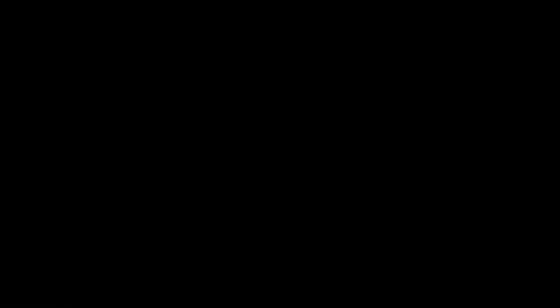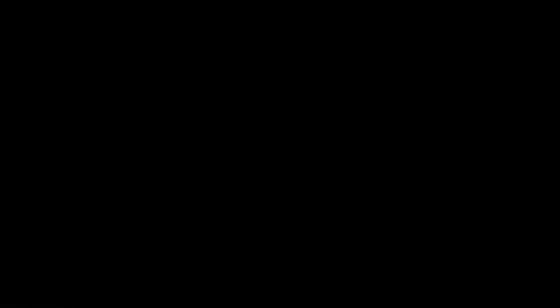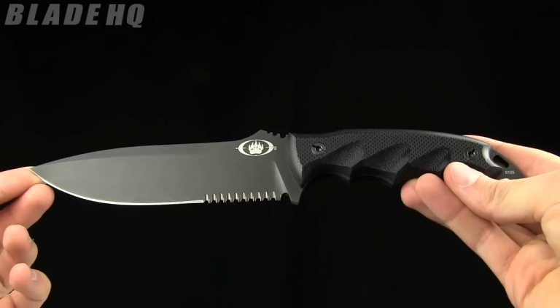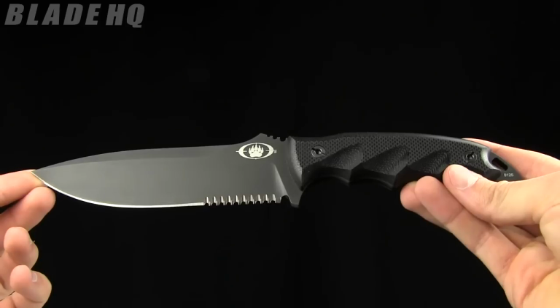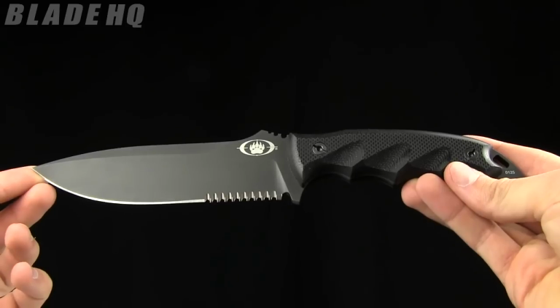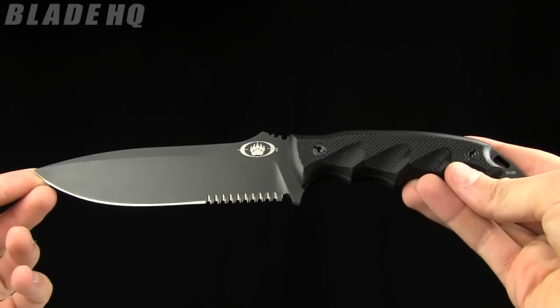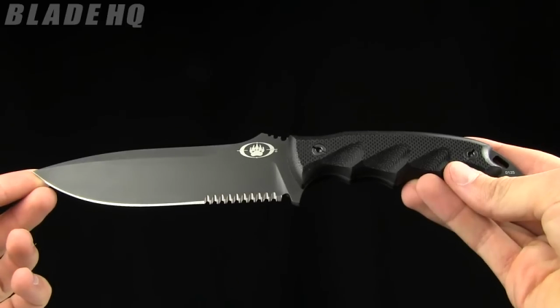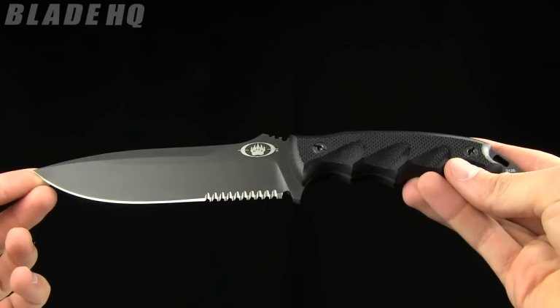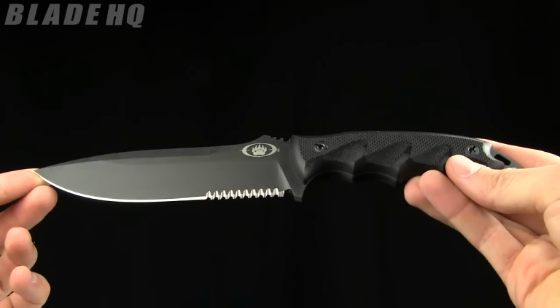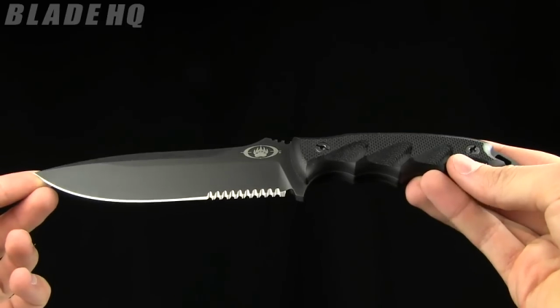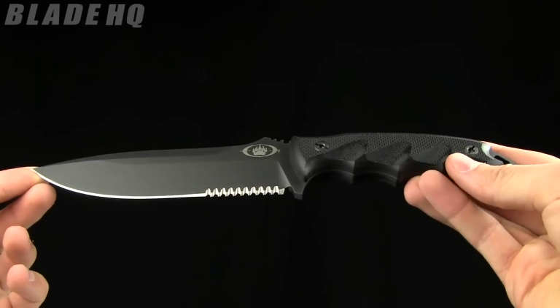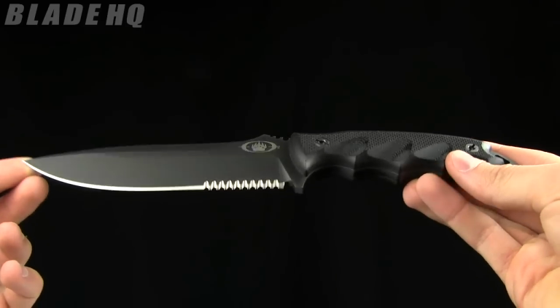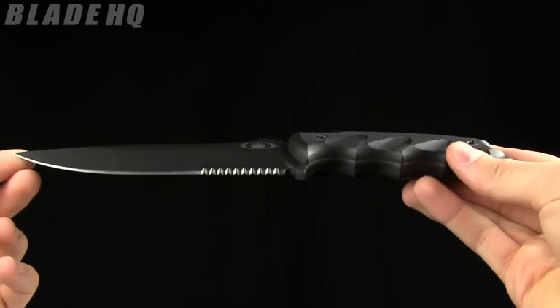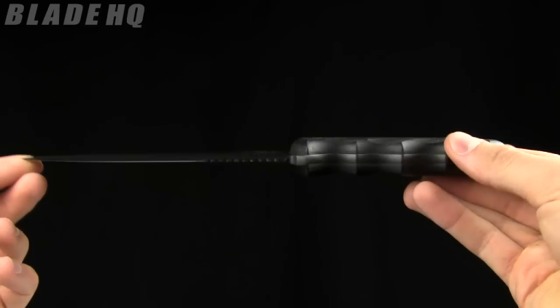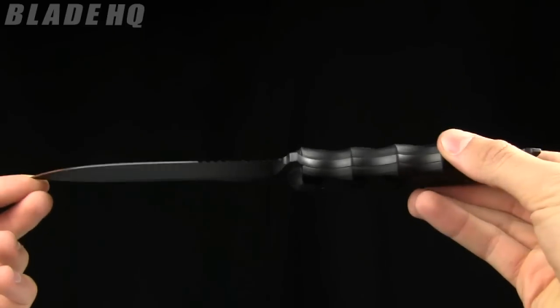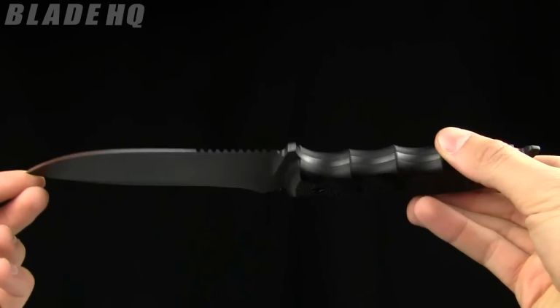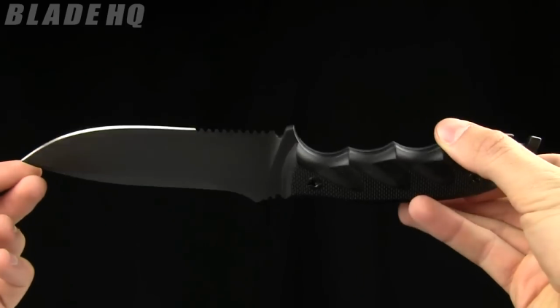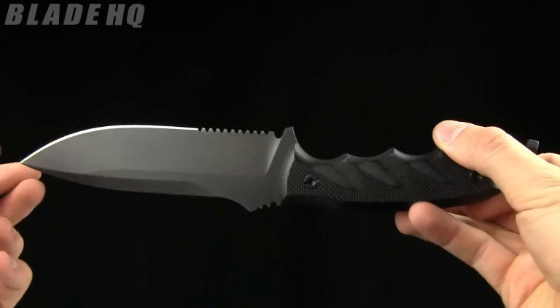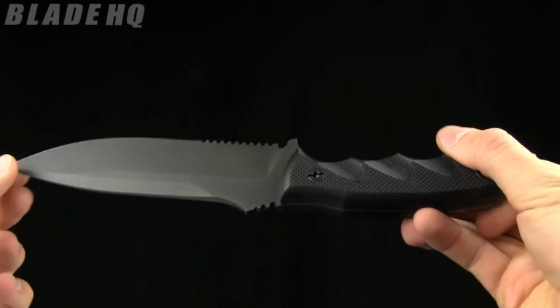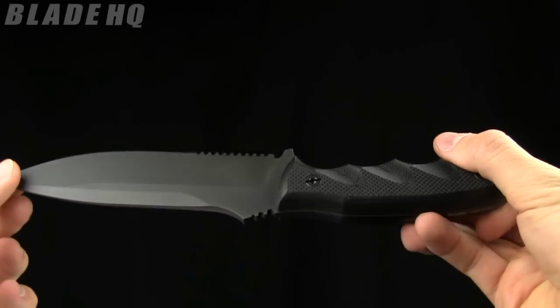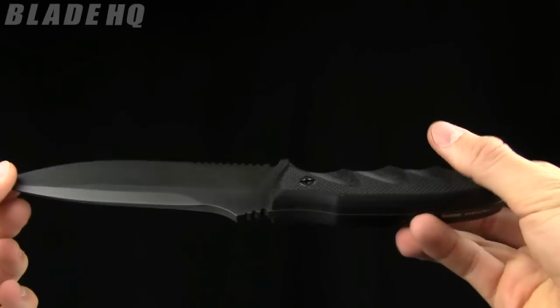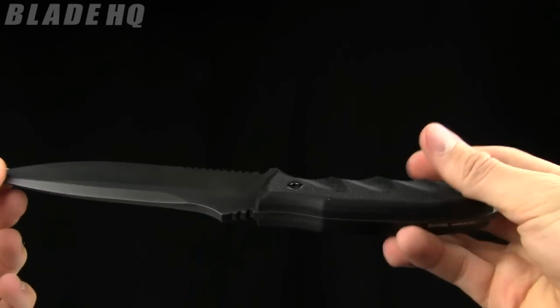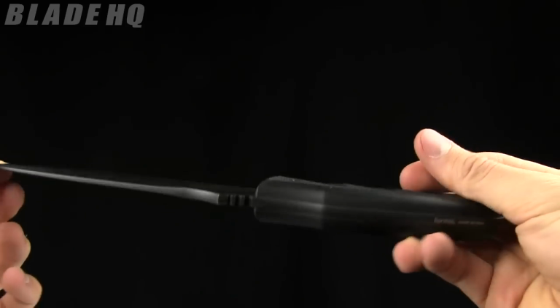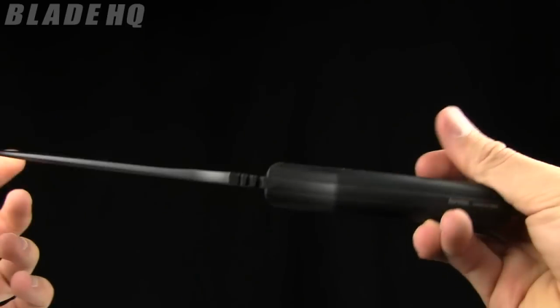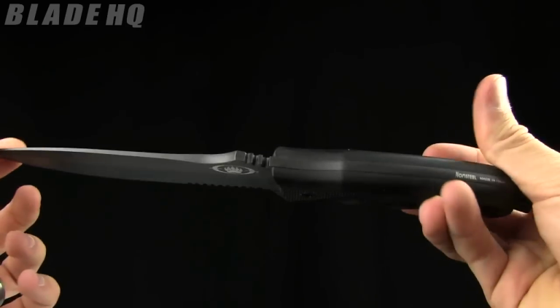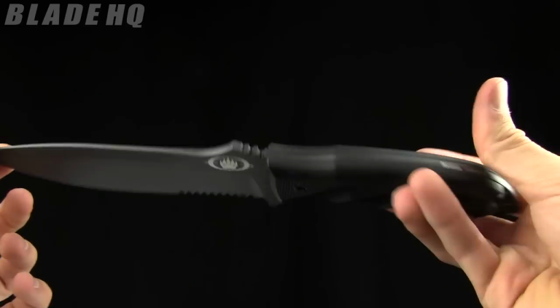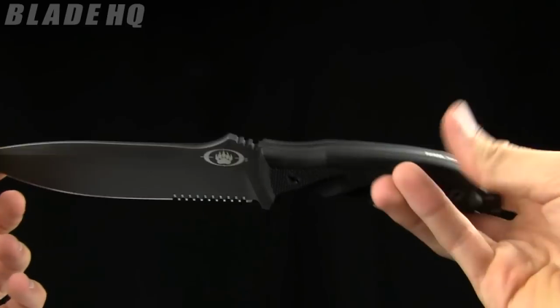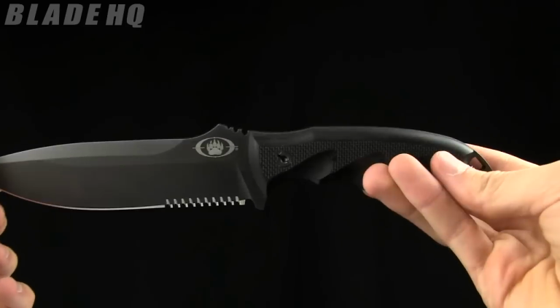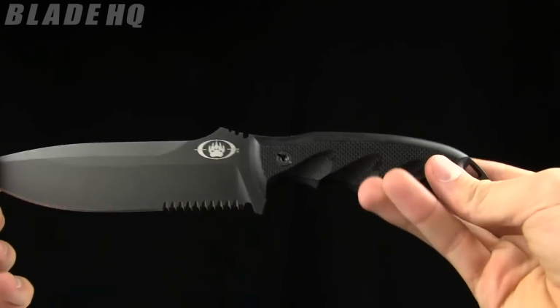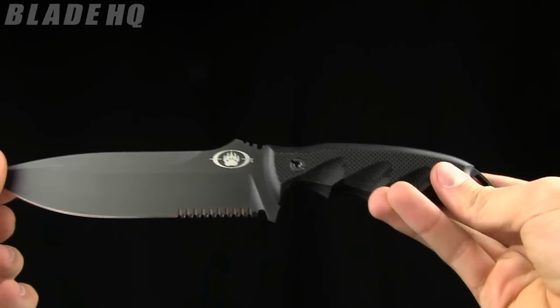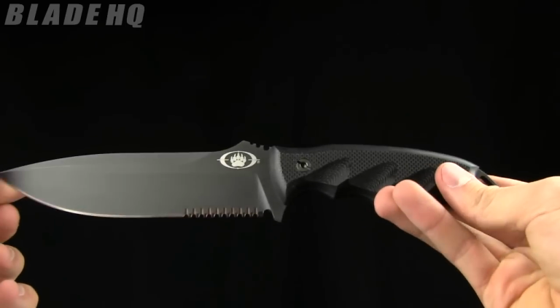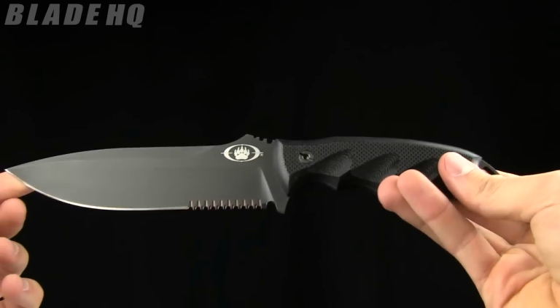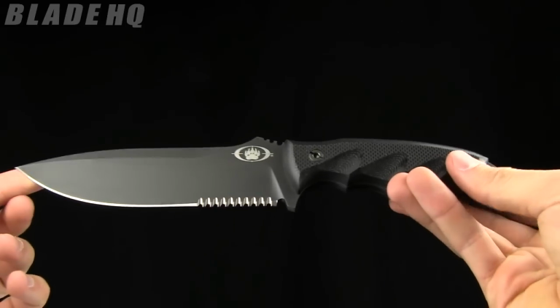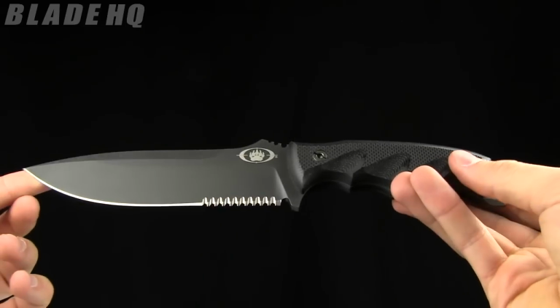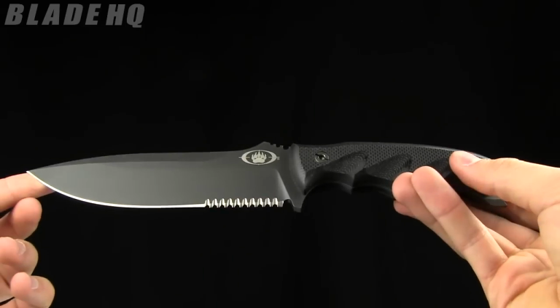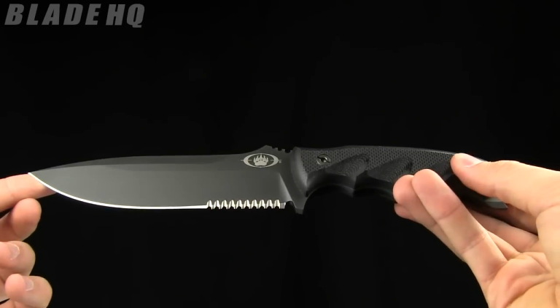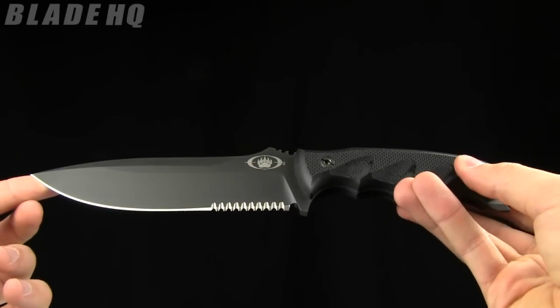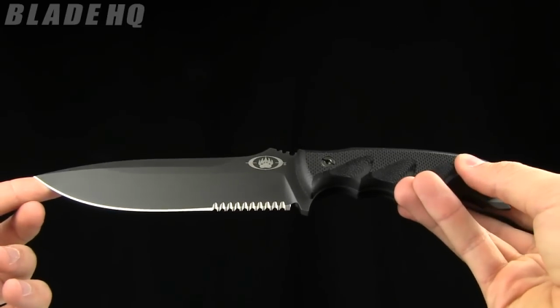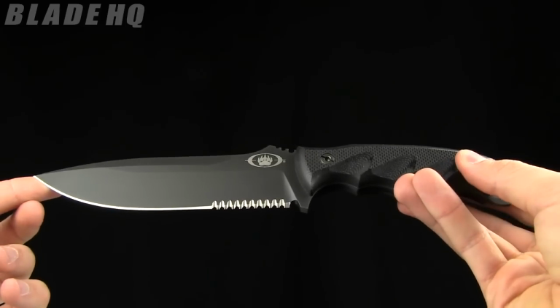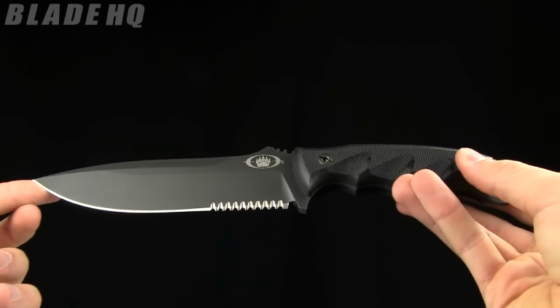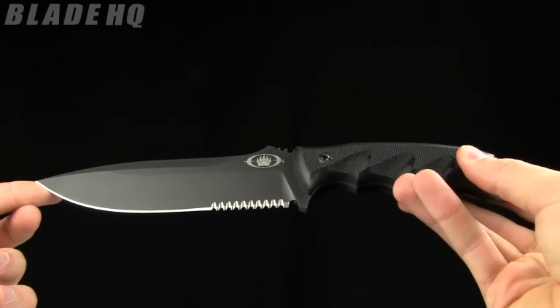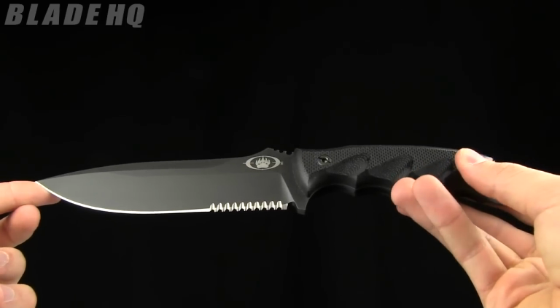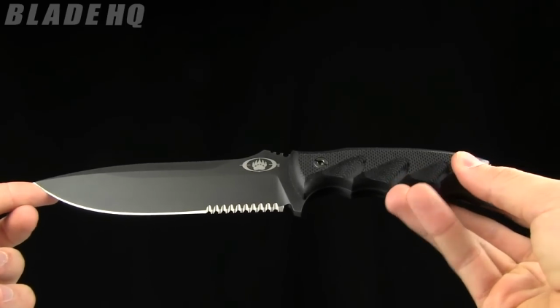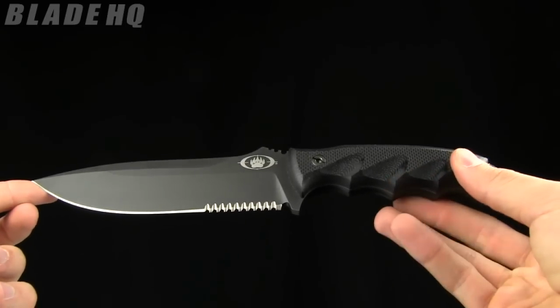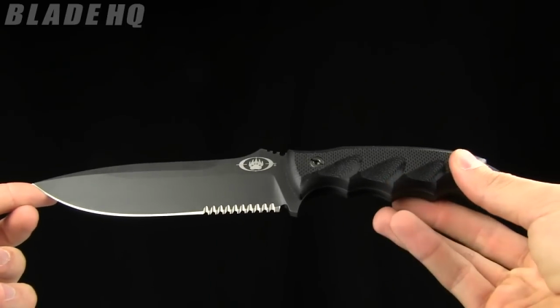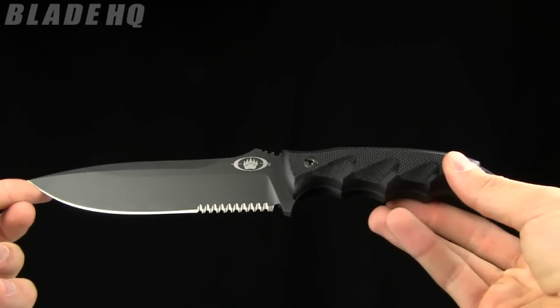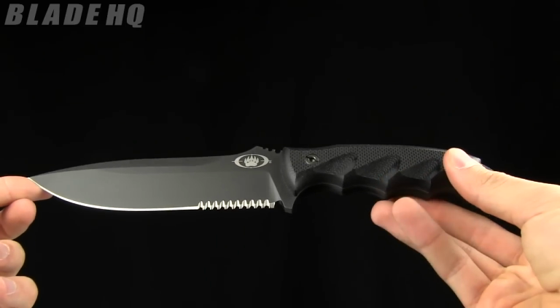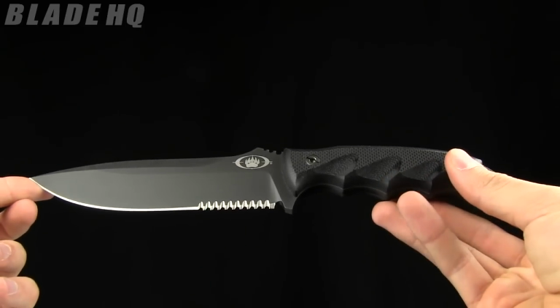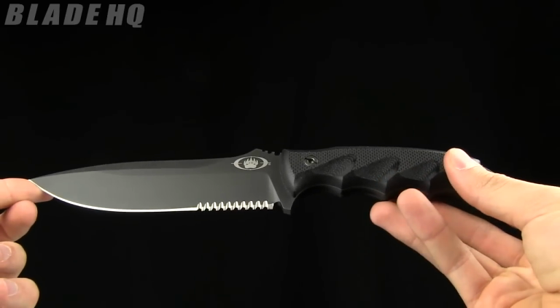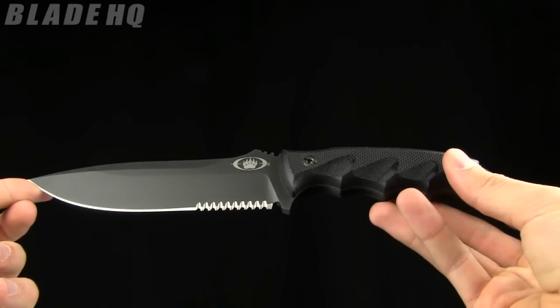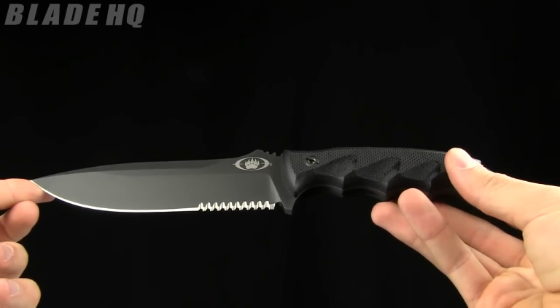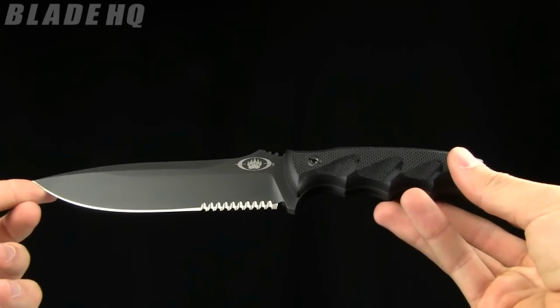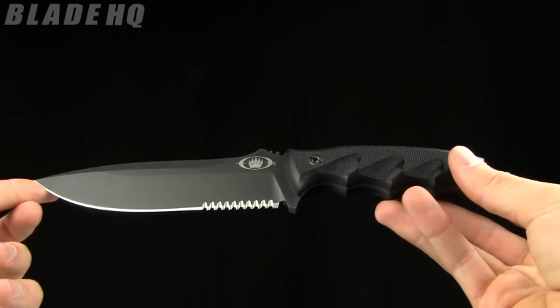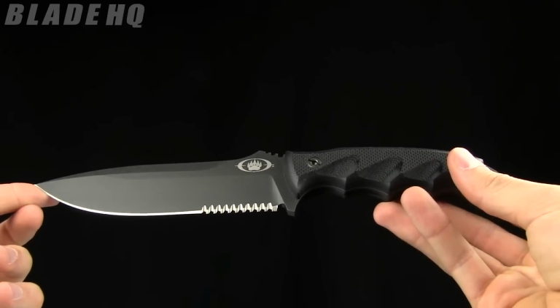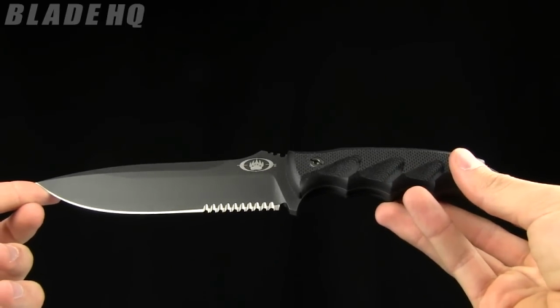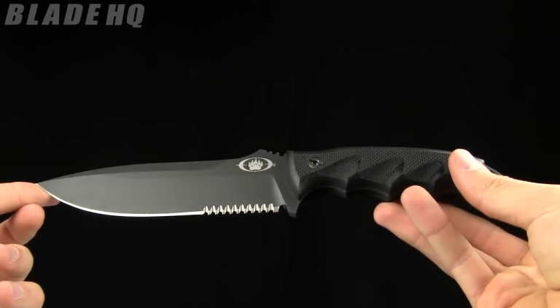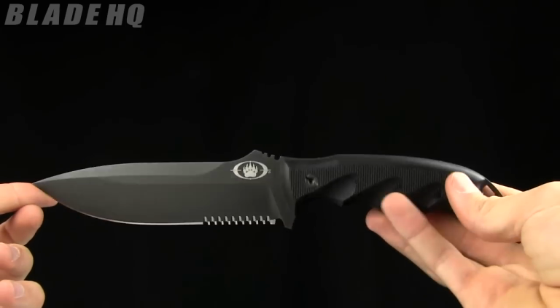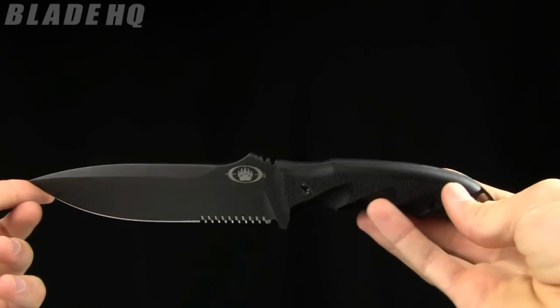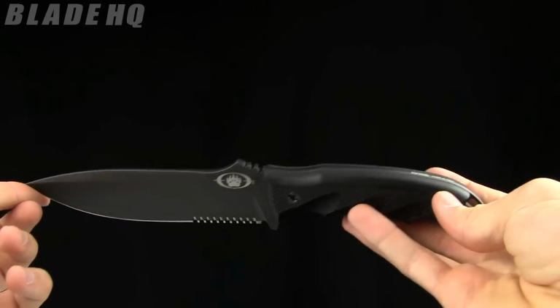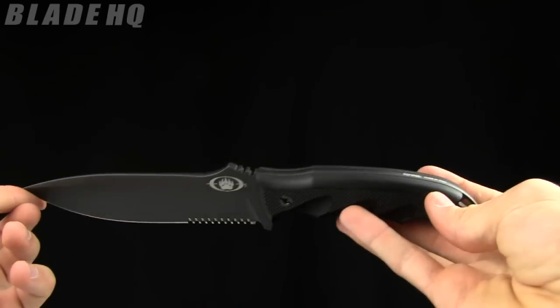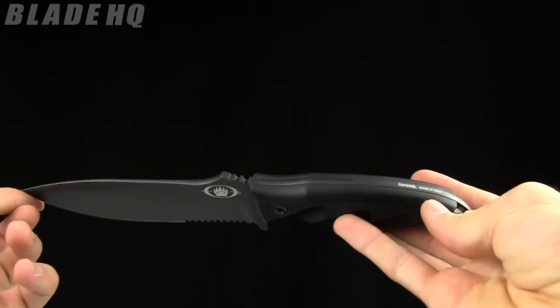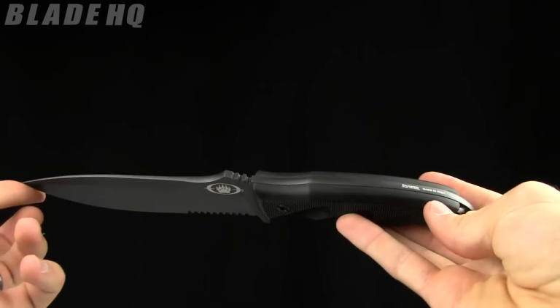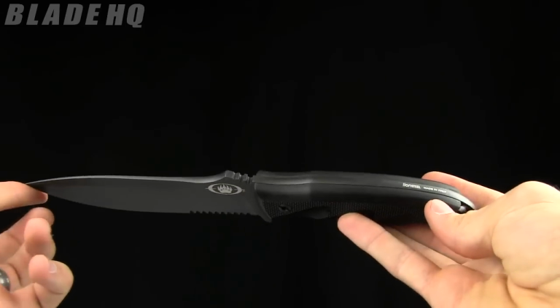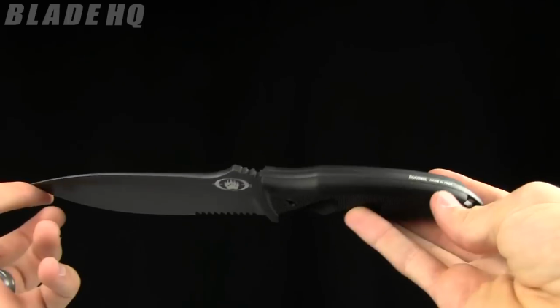Today on BladeHQ.com we are taking a look at the Blackwater Grizzly — a pretty sweet fixed blade, full tang knife.